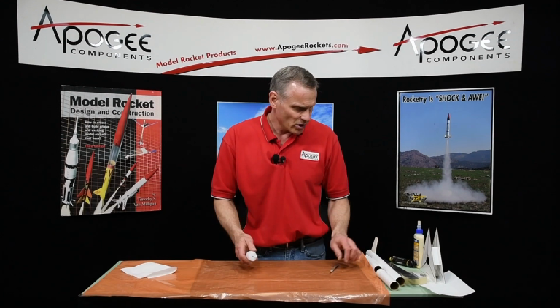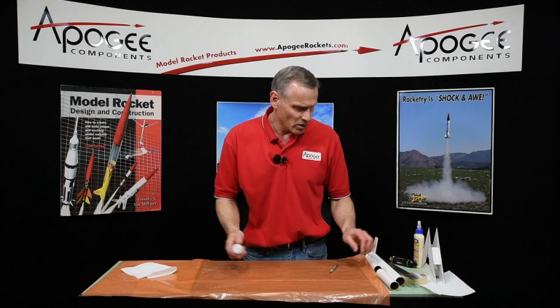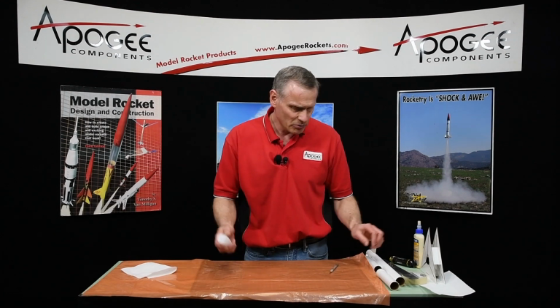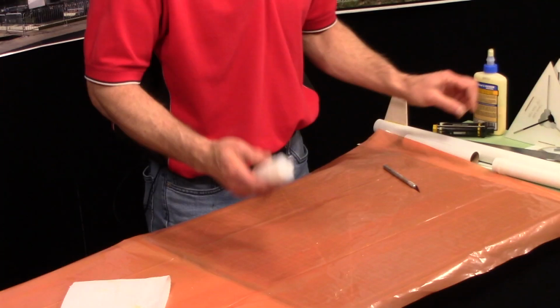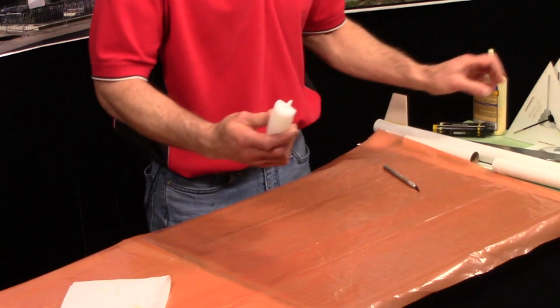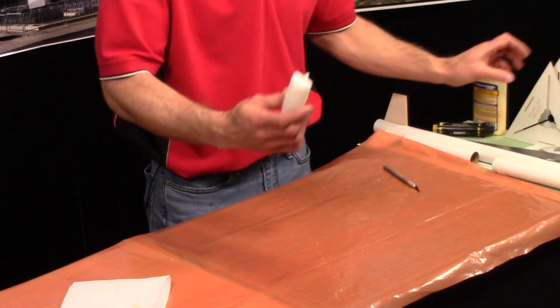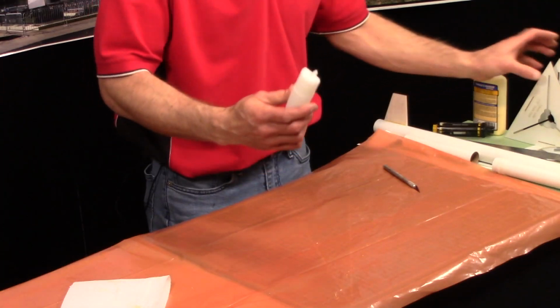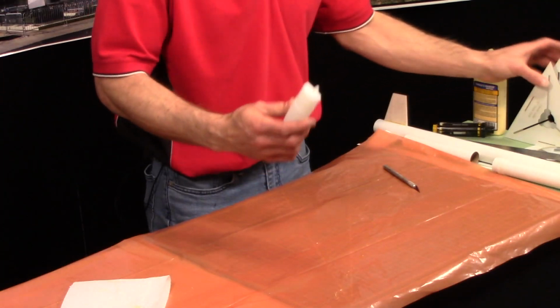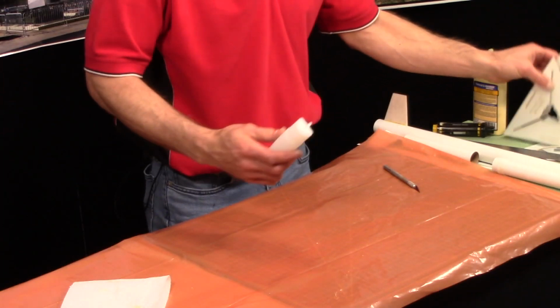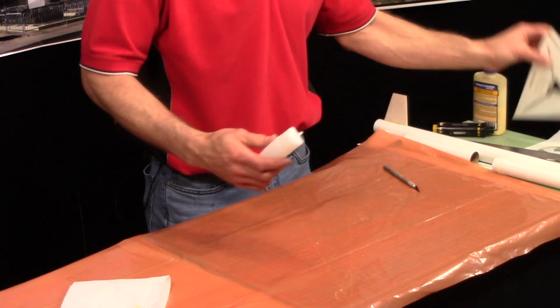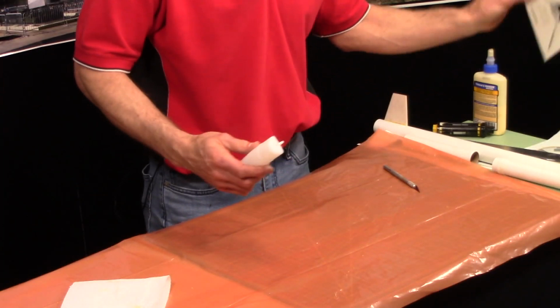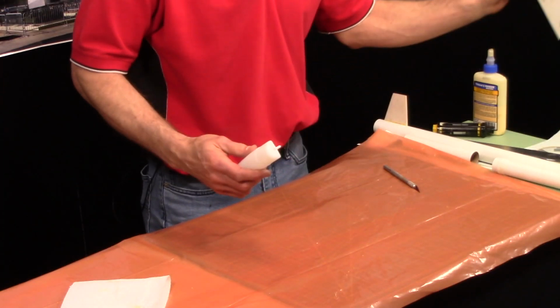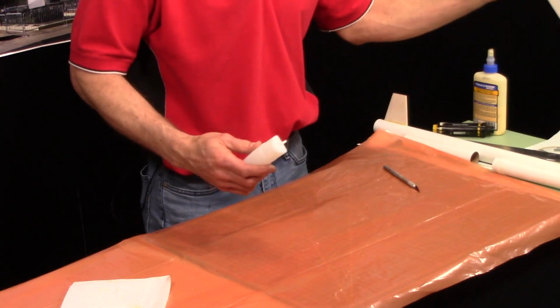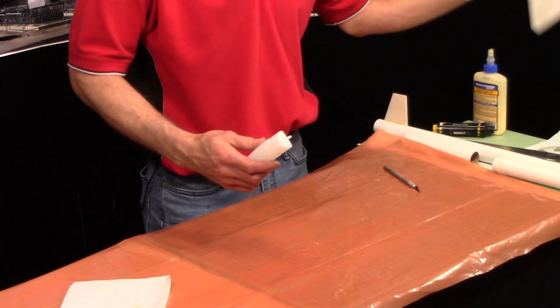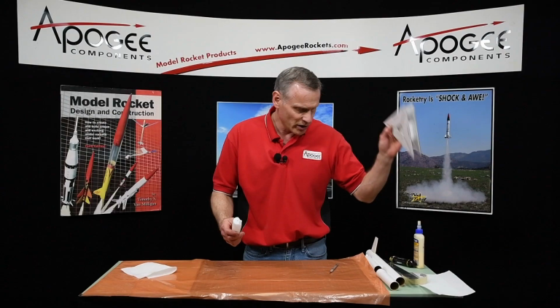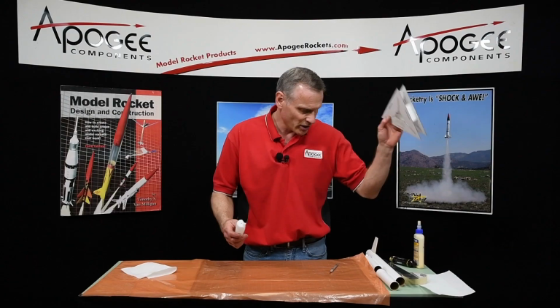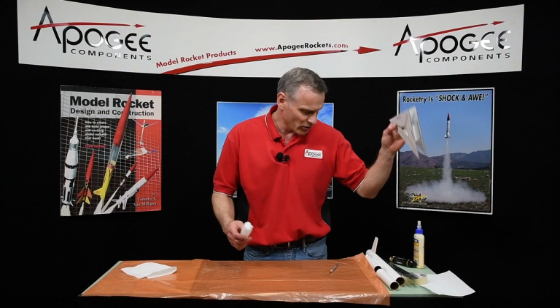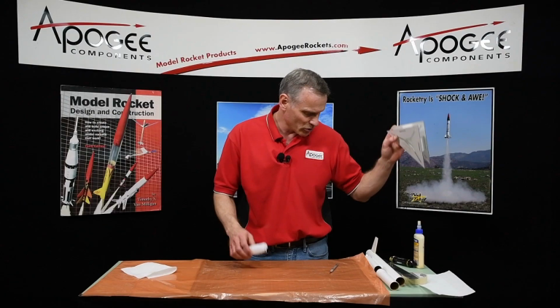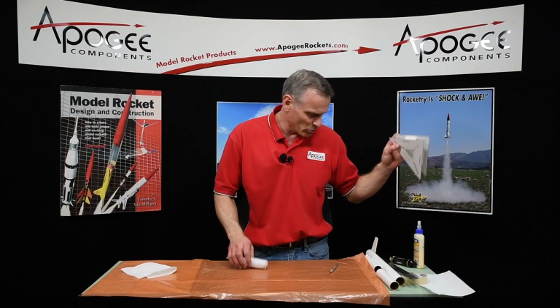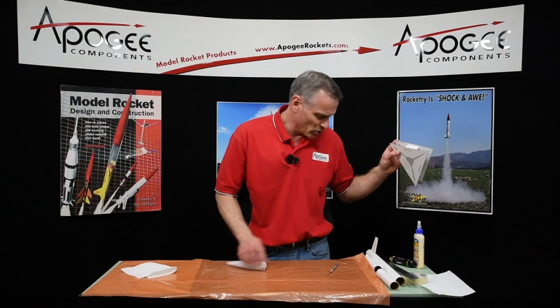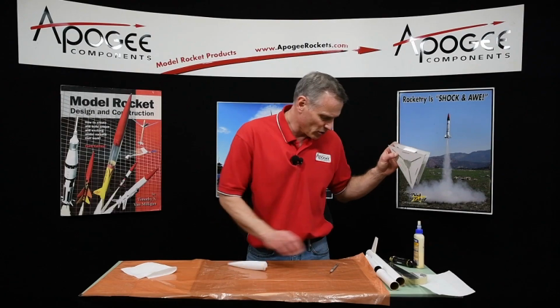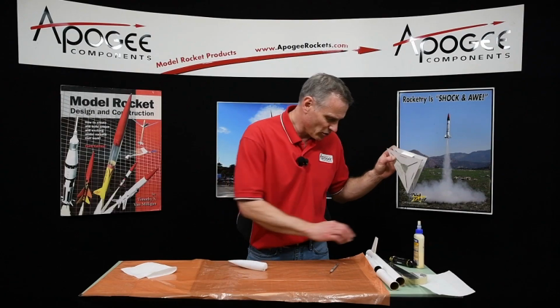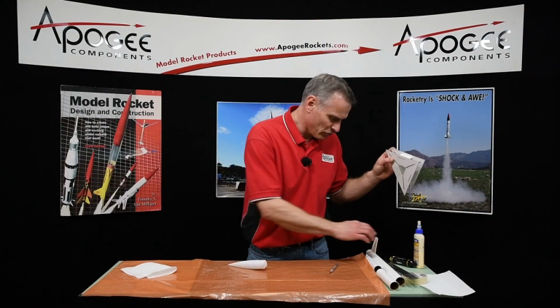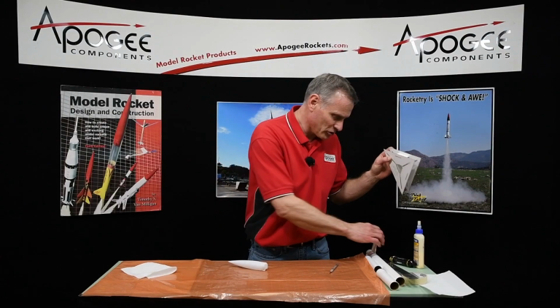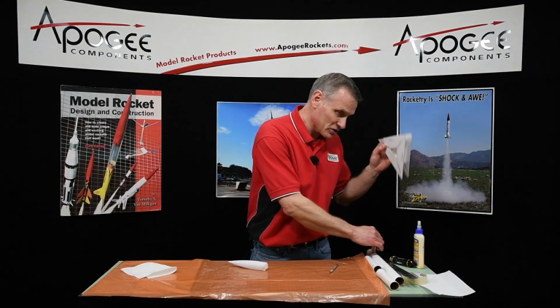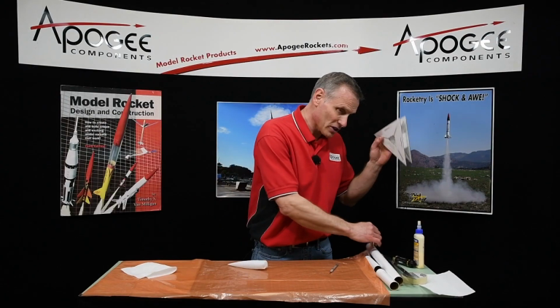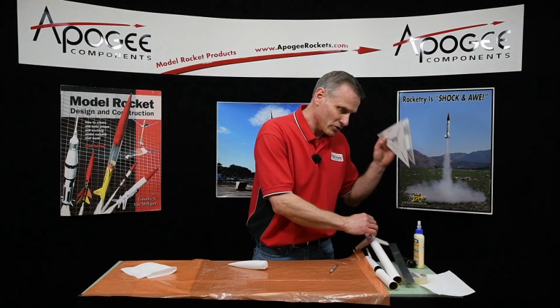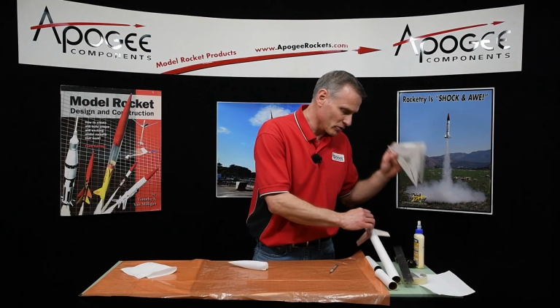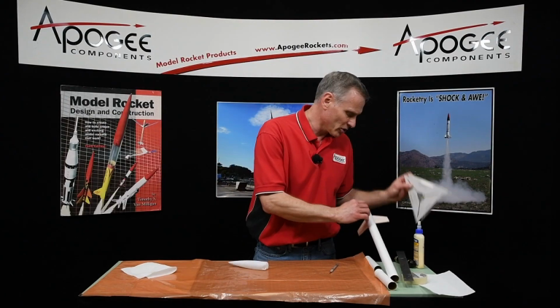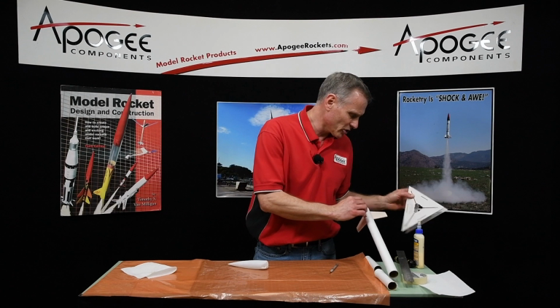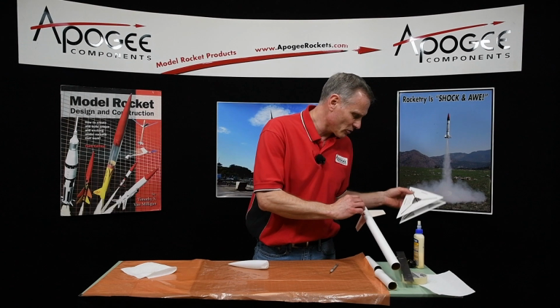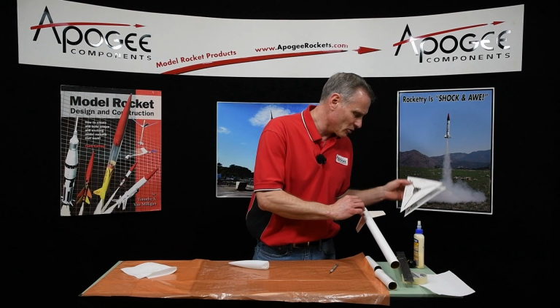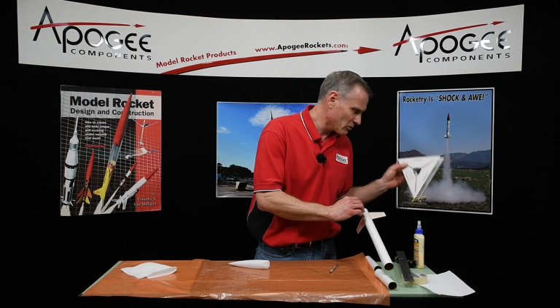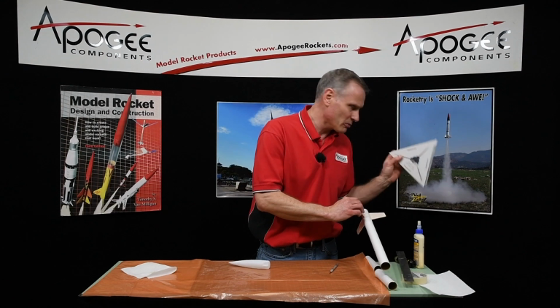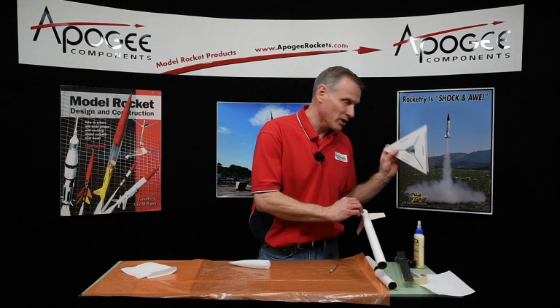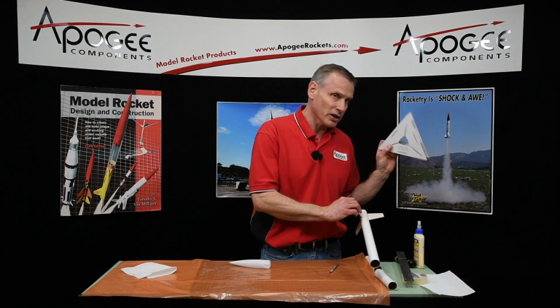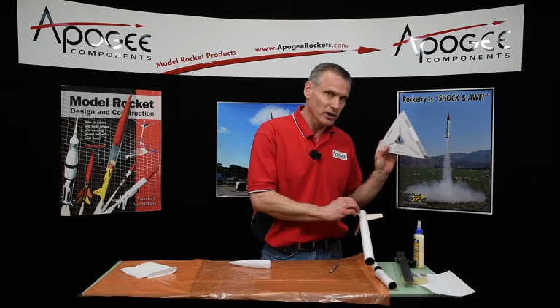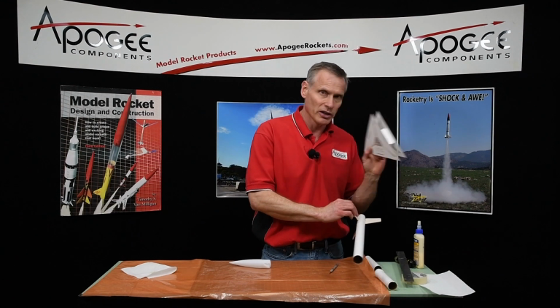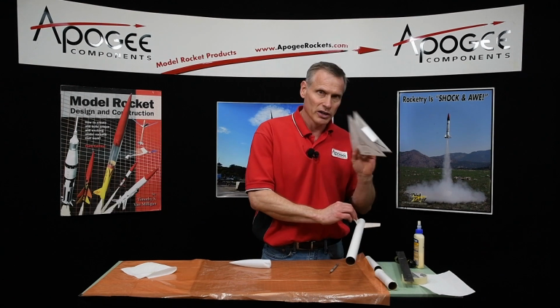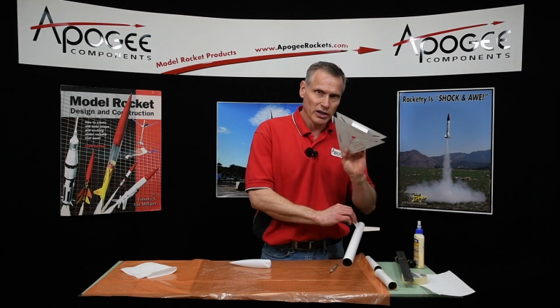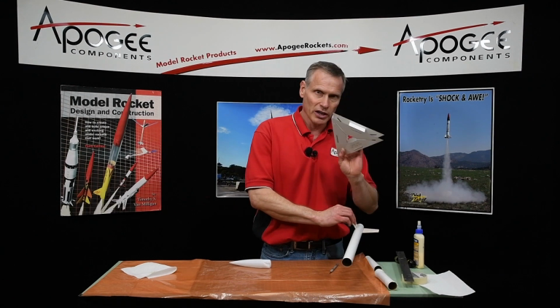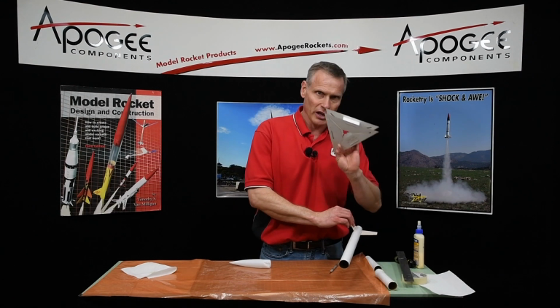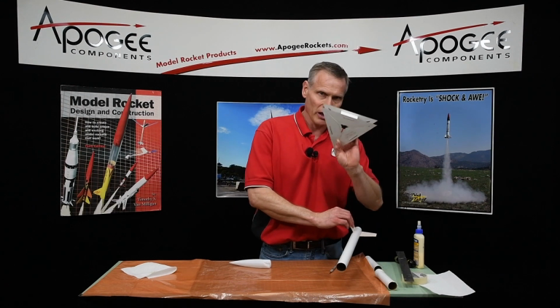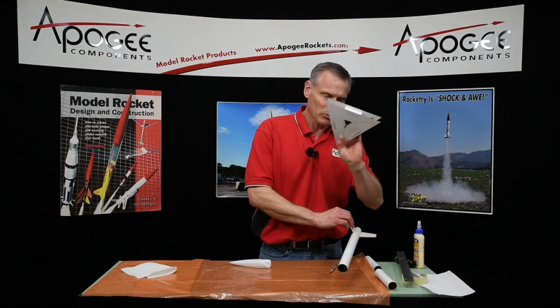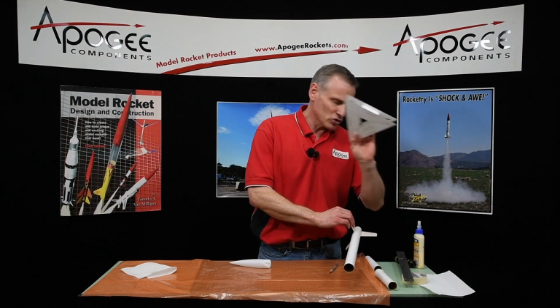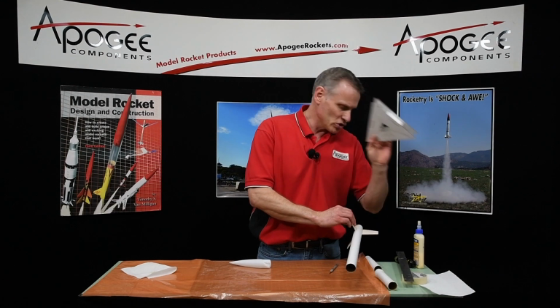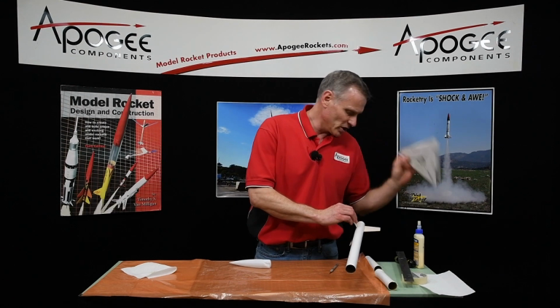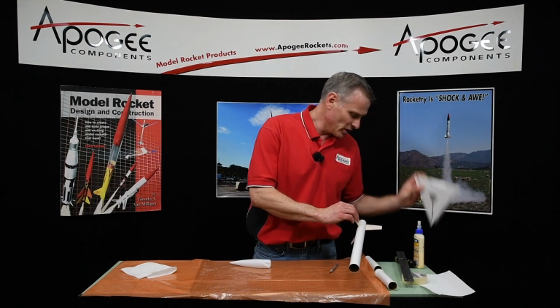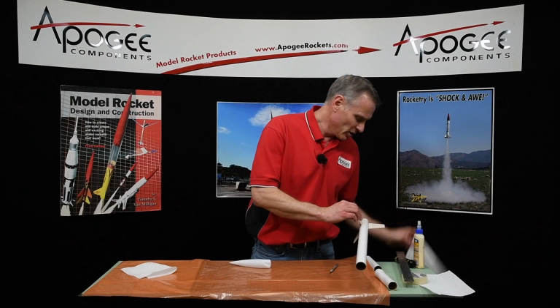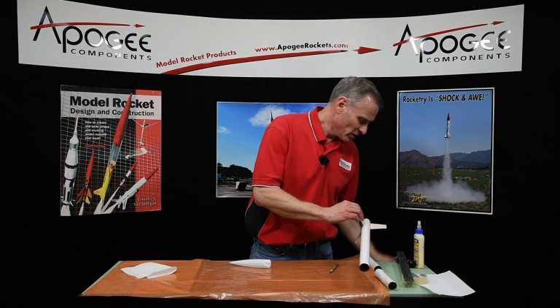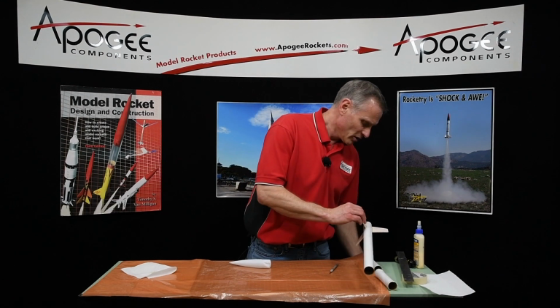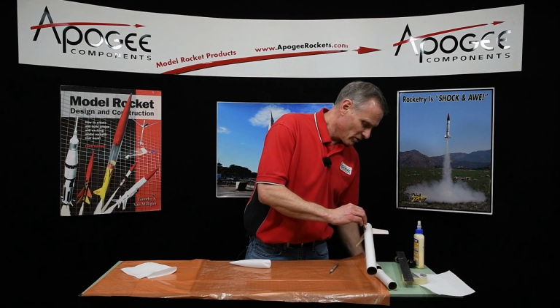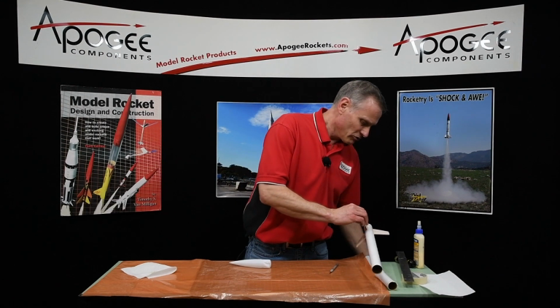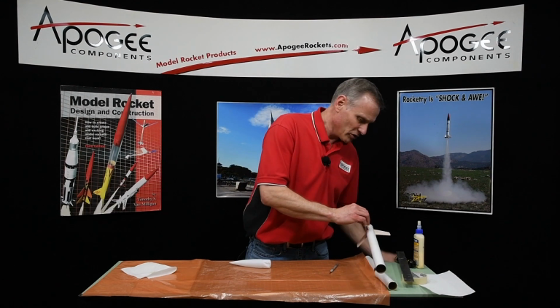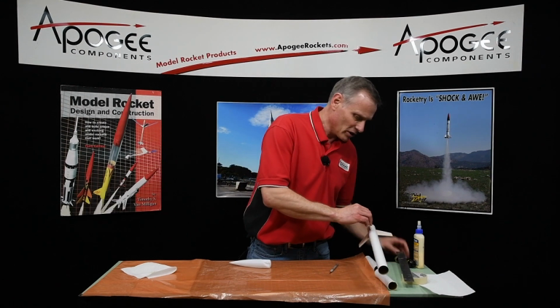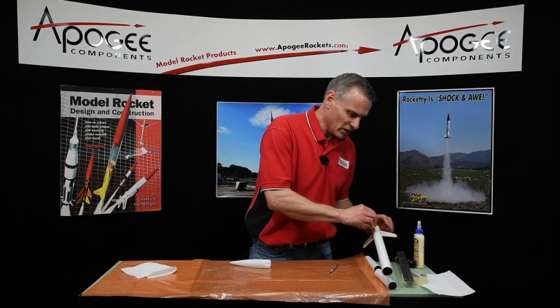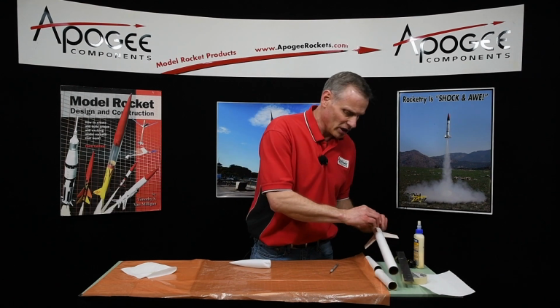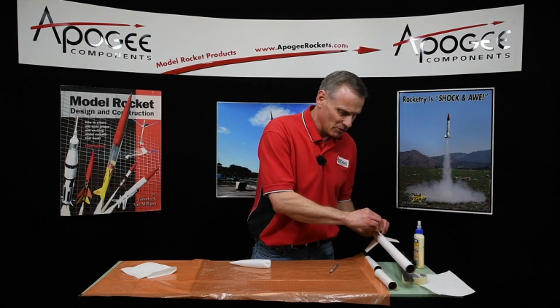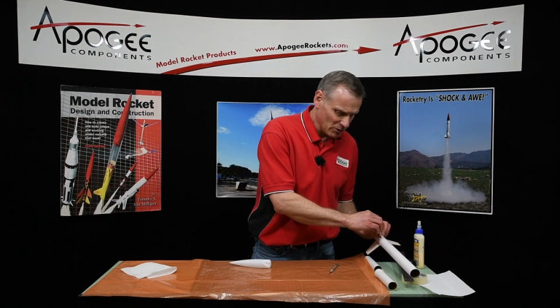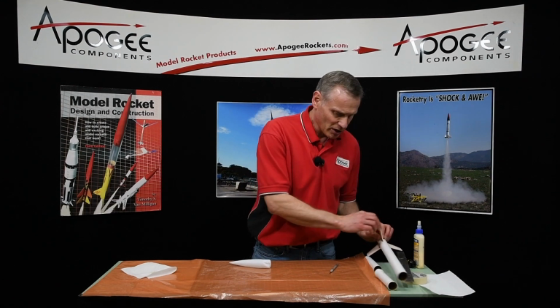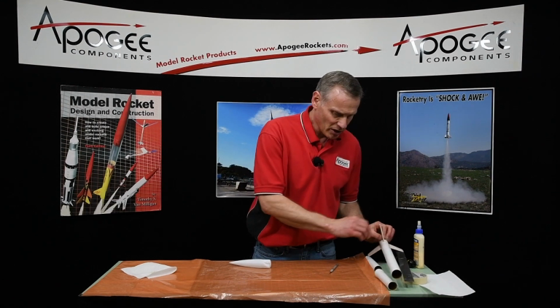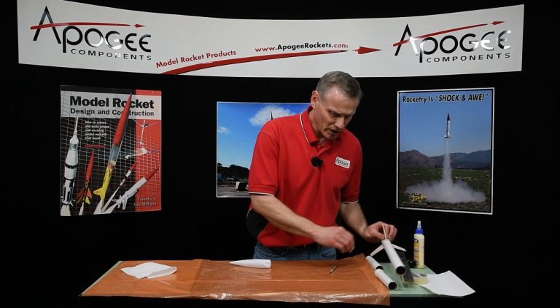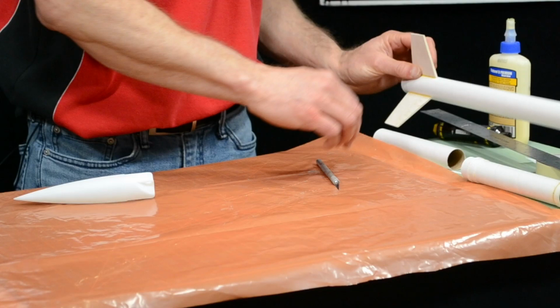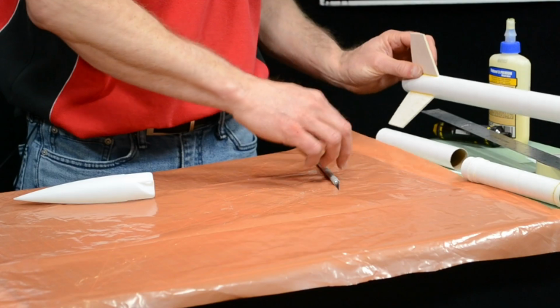The next thing you're going to need is some plastic to cover your work table because this does get messy. Here's my nose cone — I was putting the fins on earlier with my Apogee fin alignment guides.